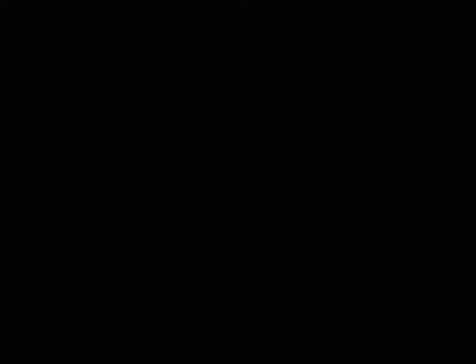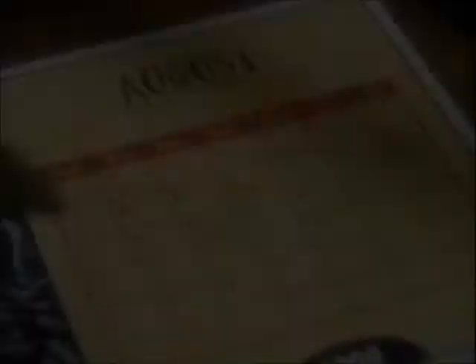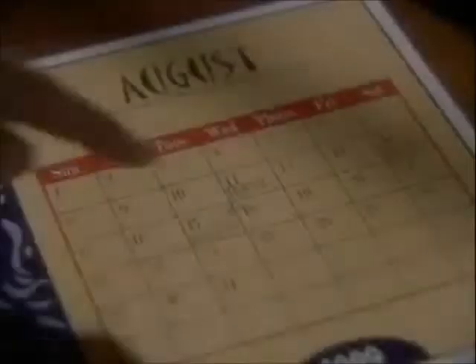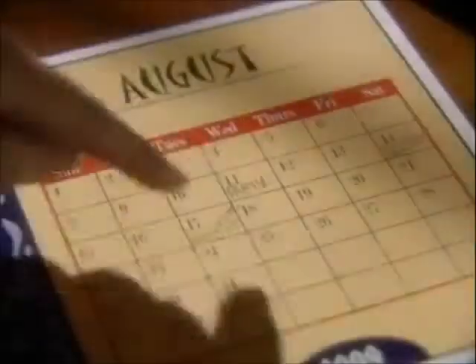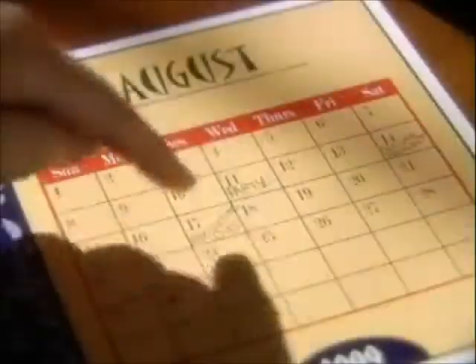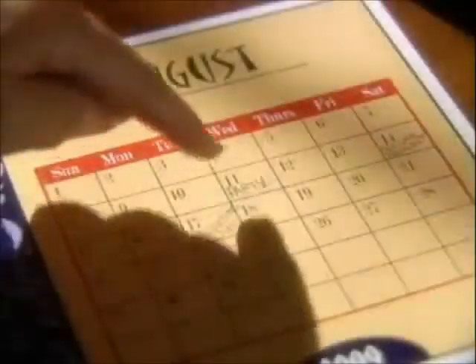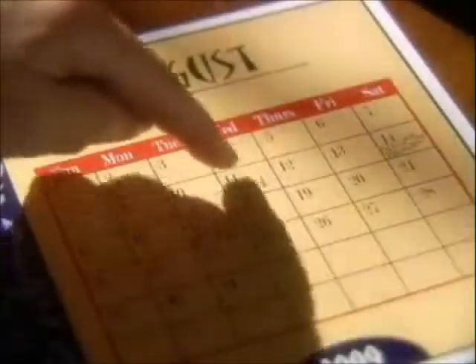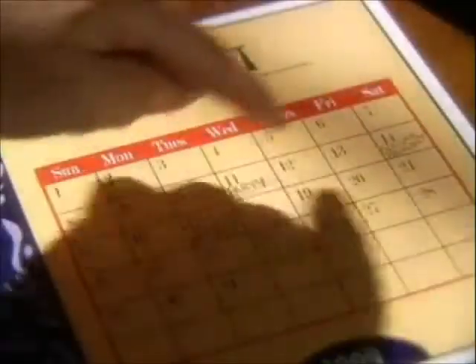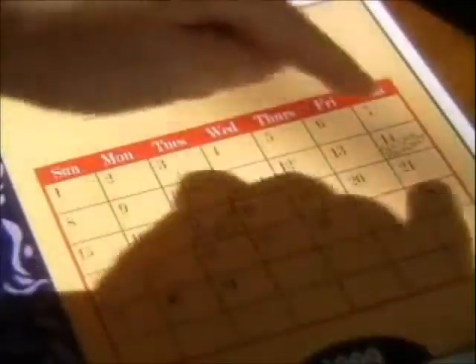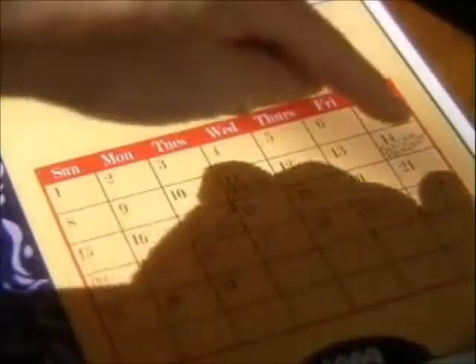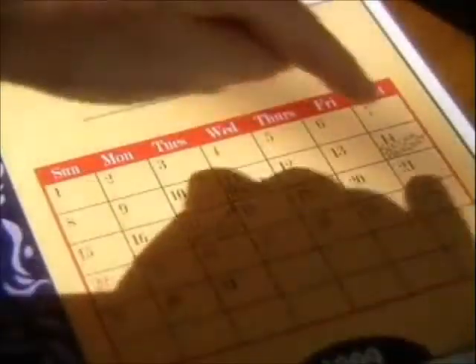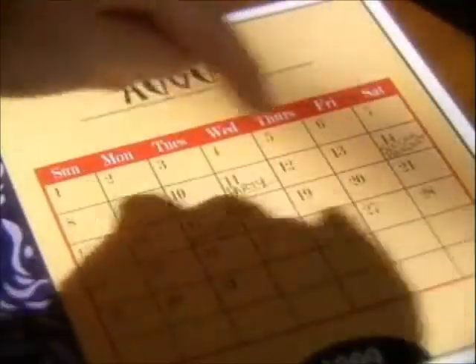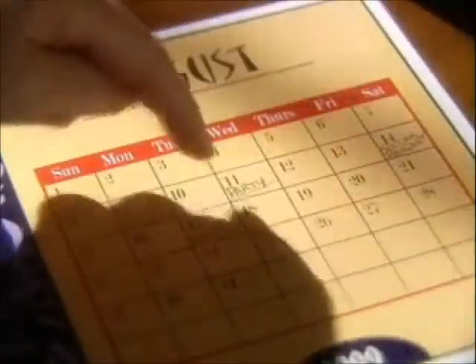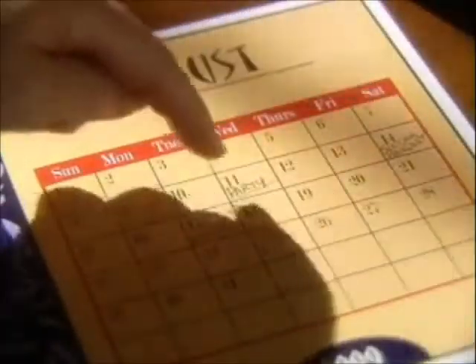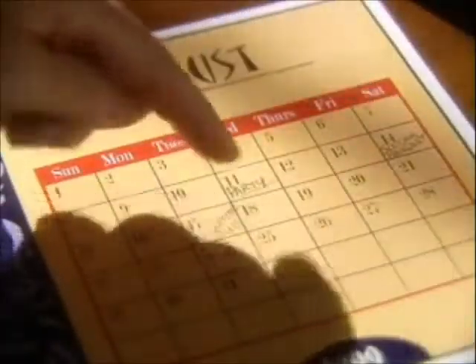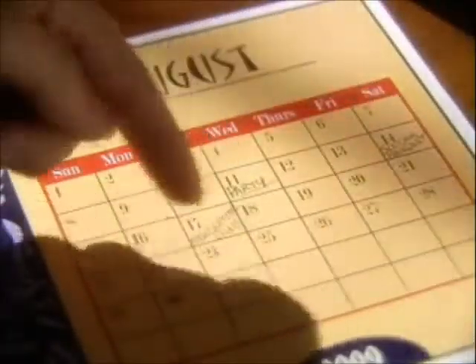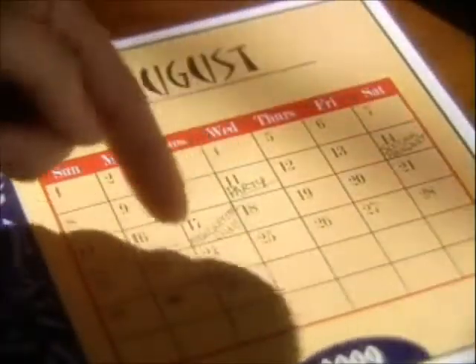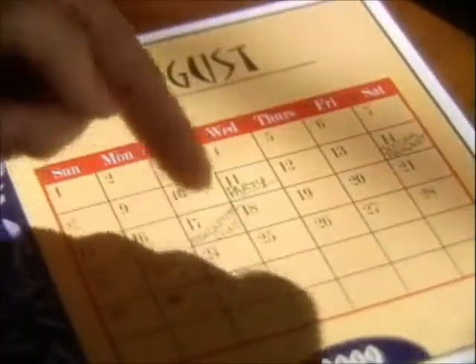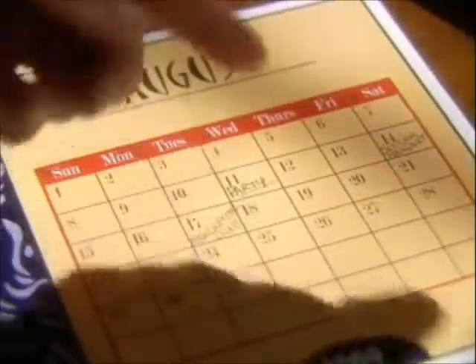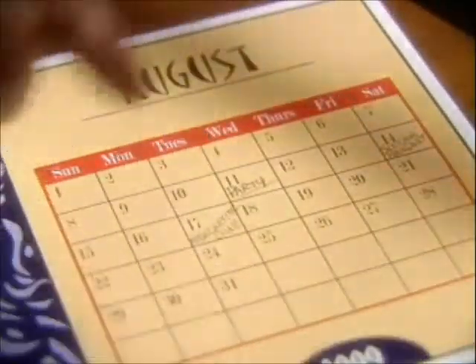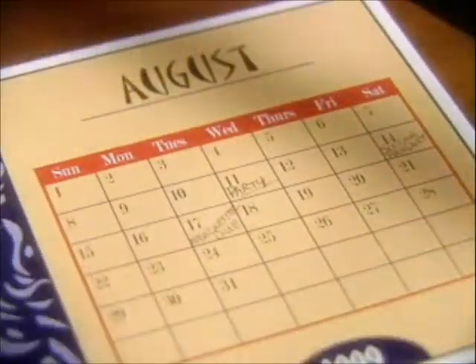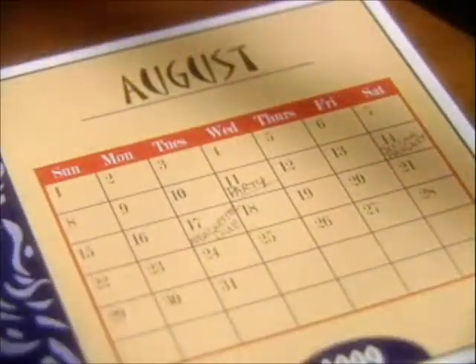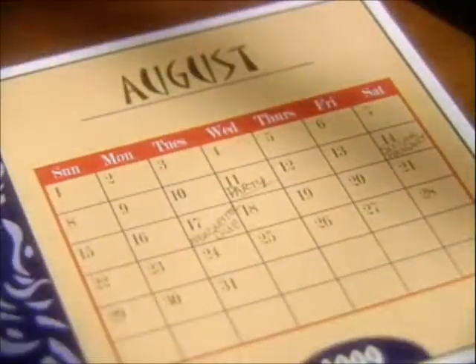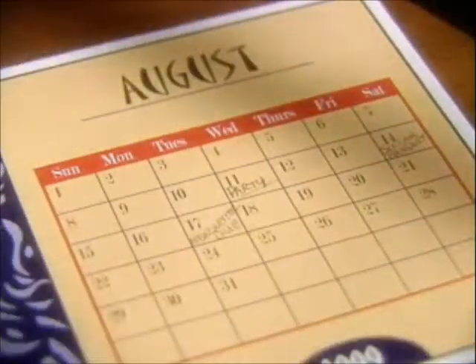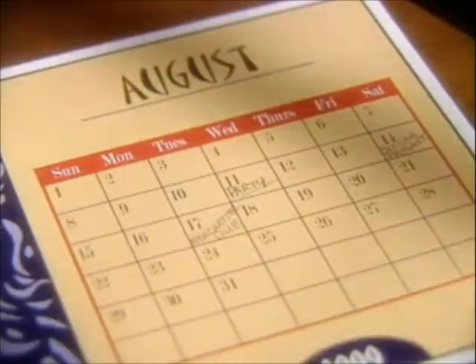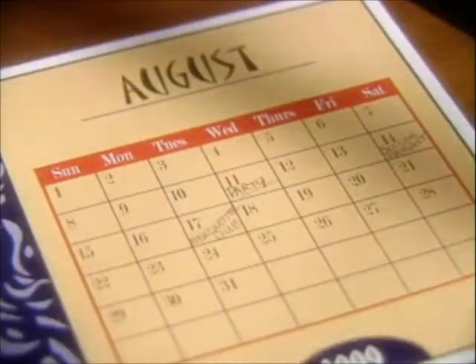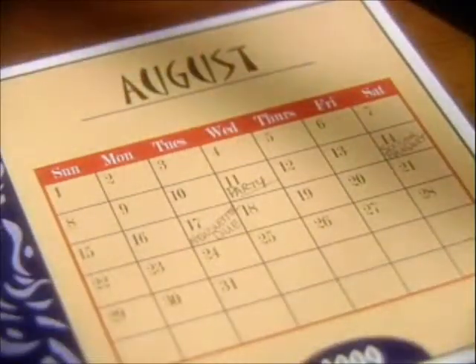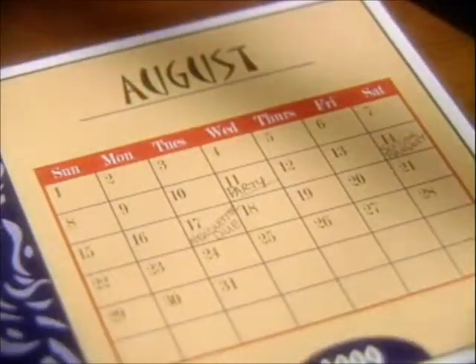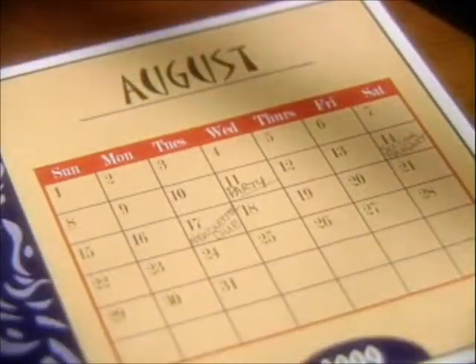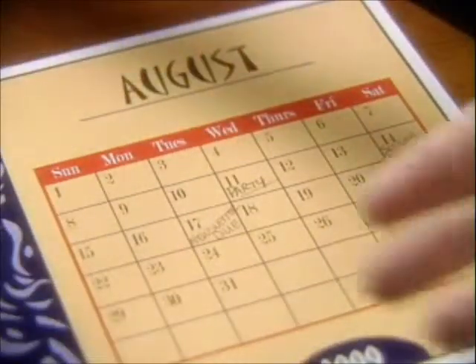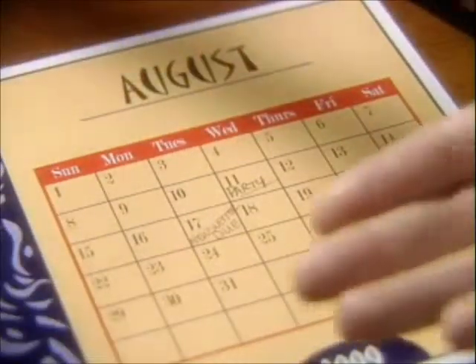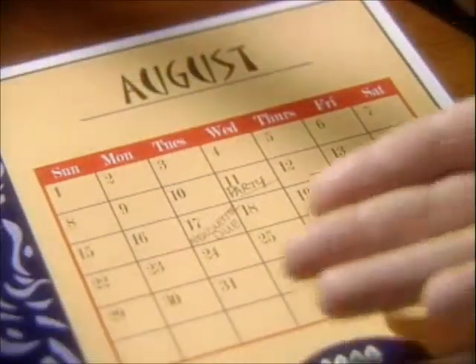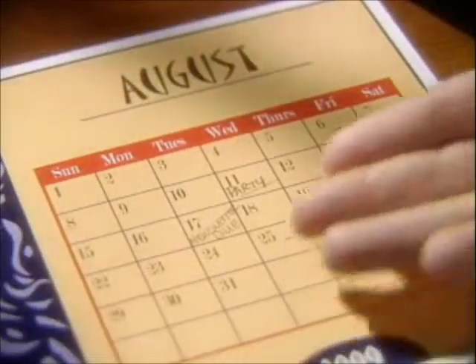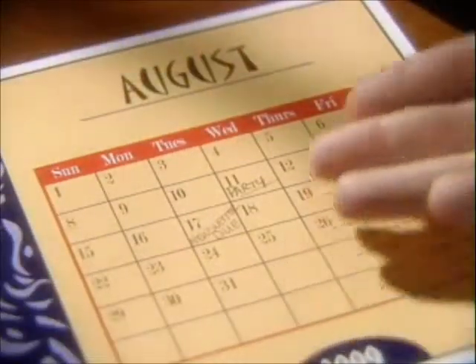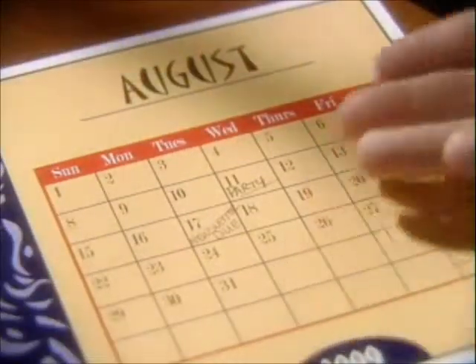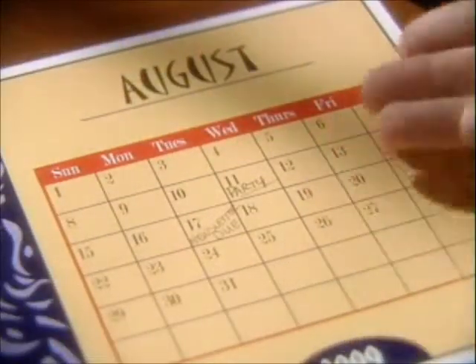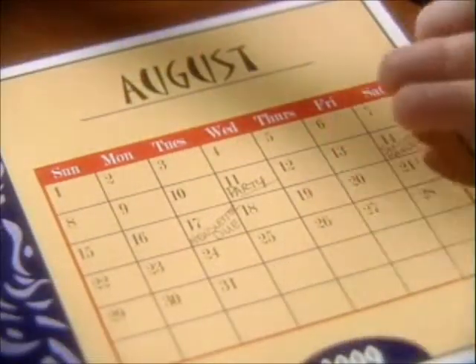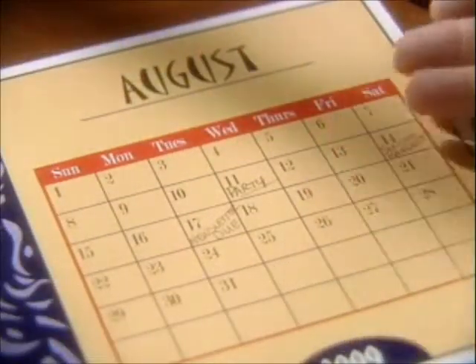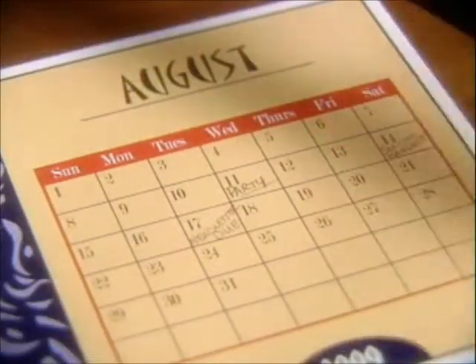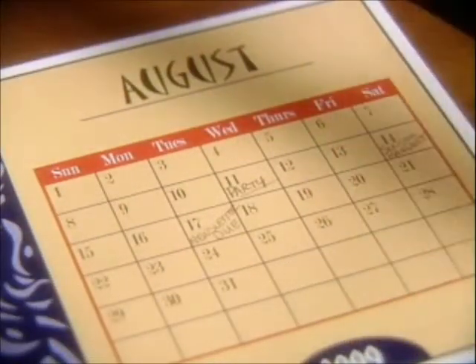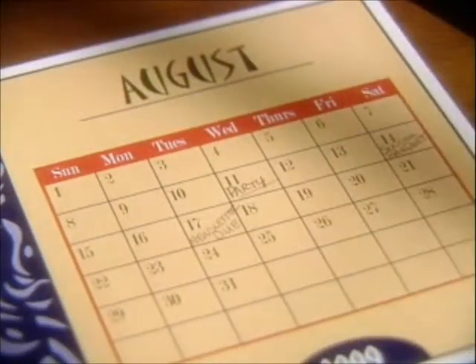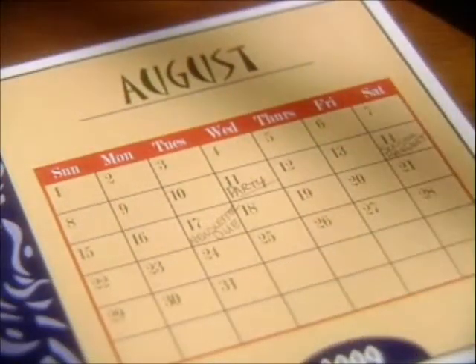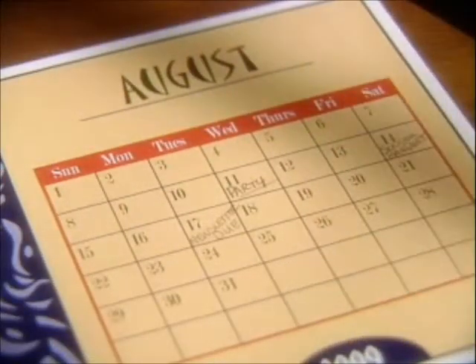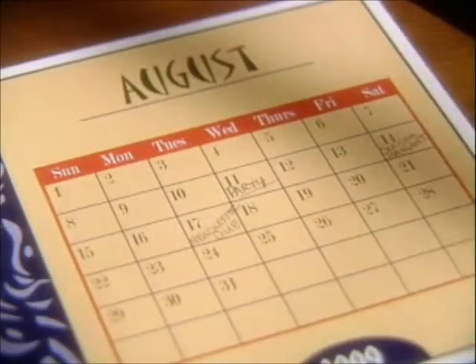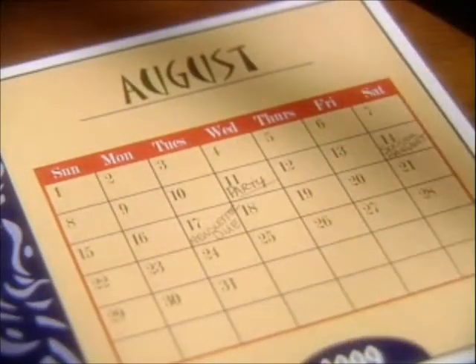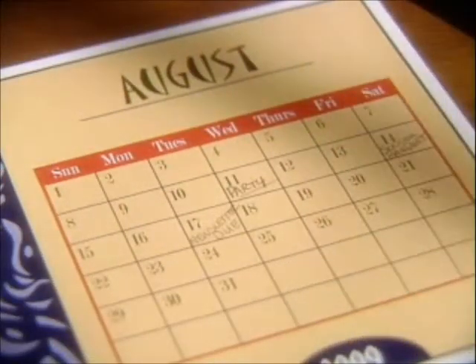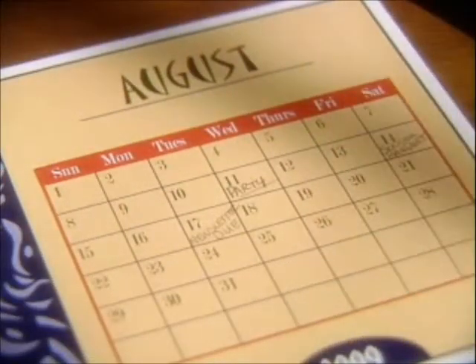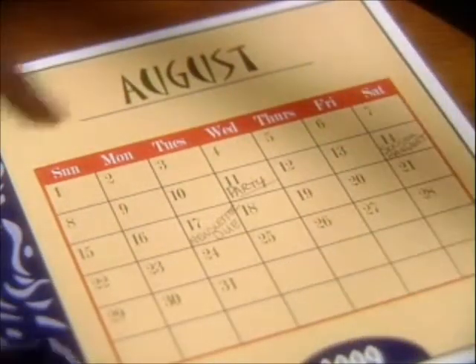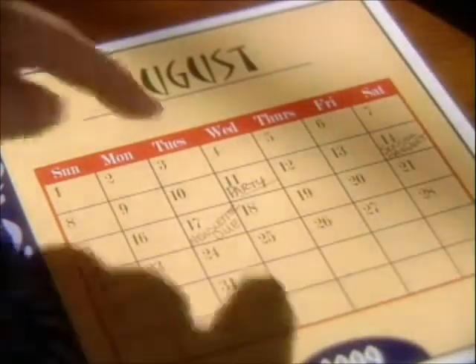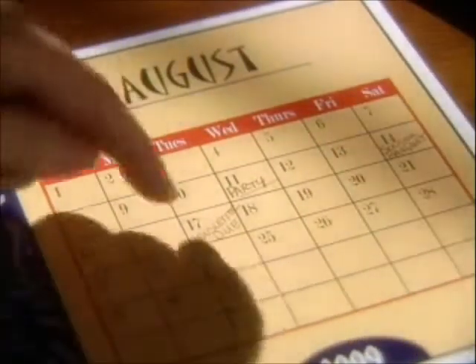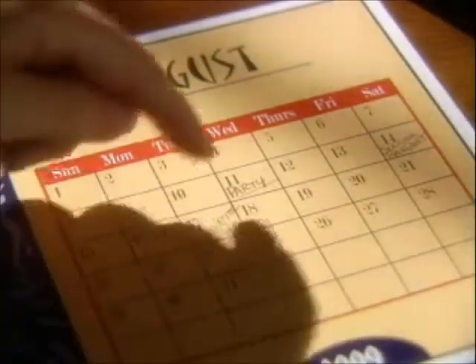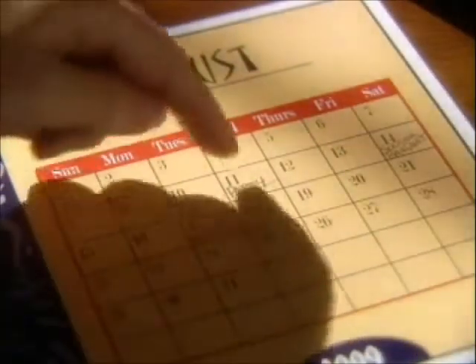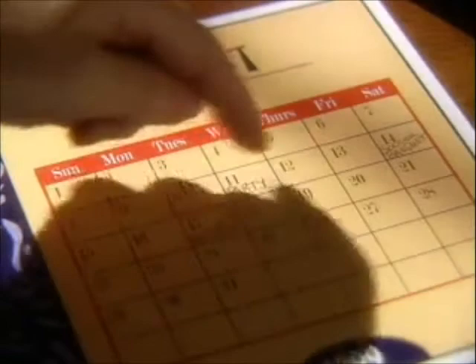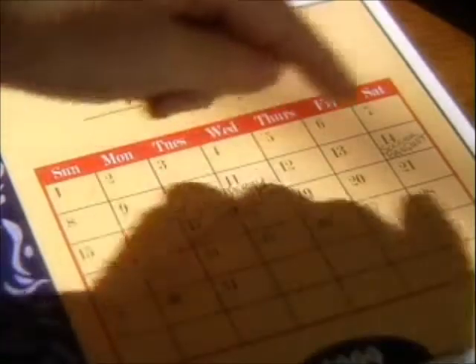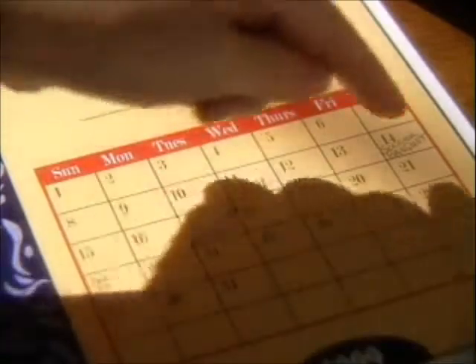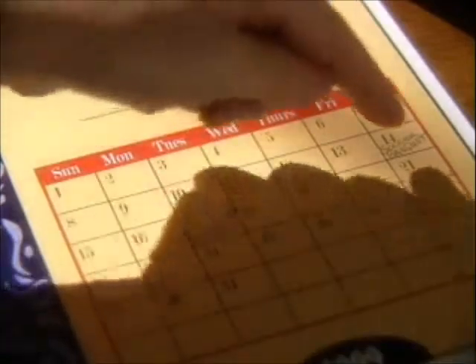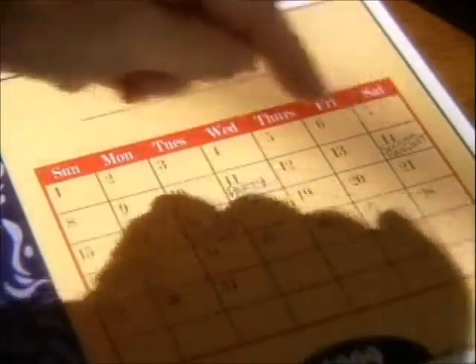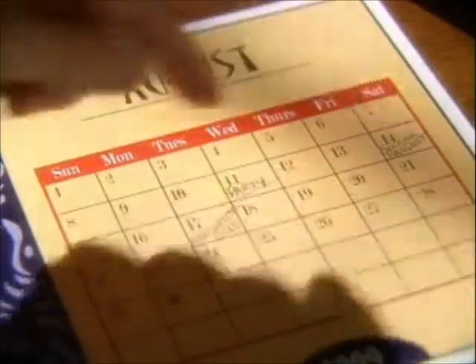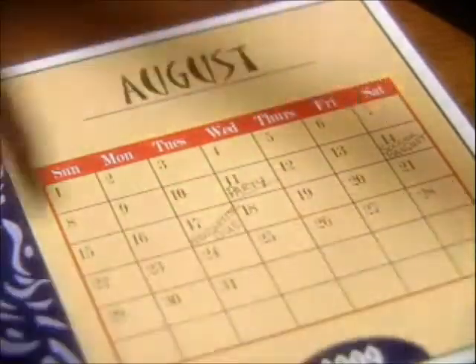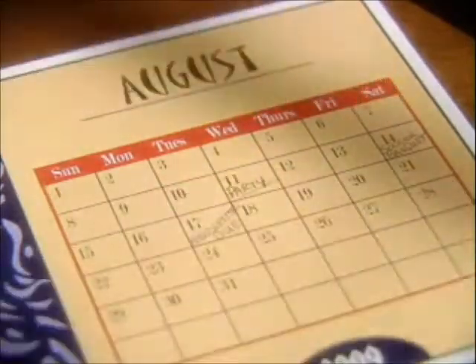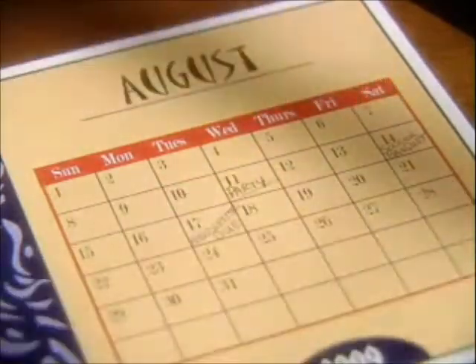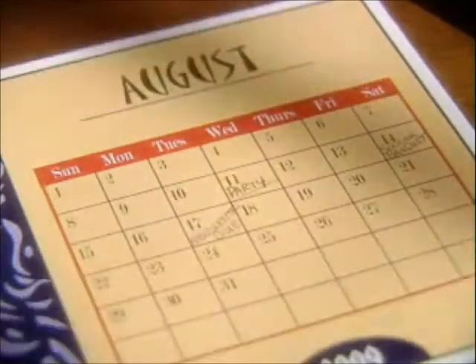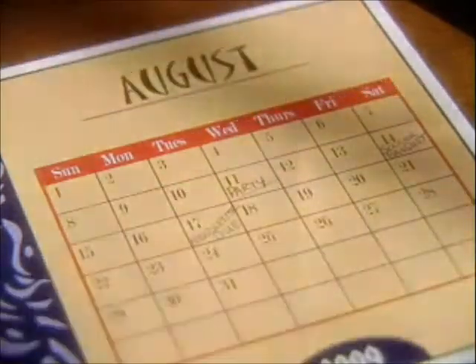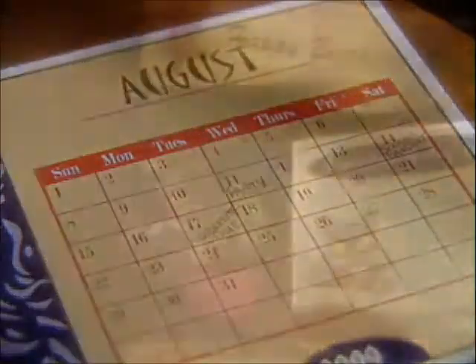Whoa, look at this calendar. Look at all the events we're hosting this month.